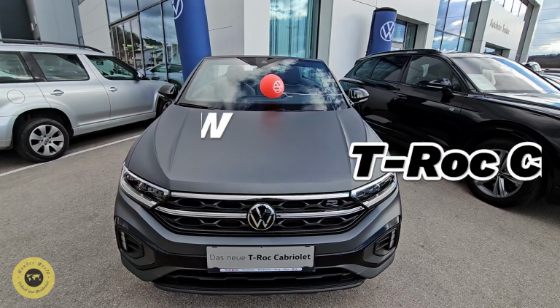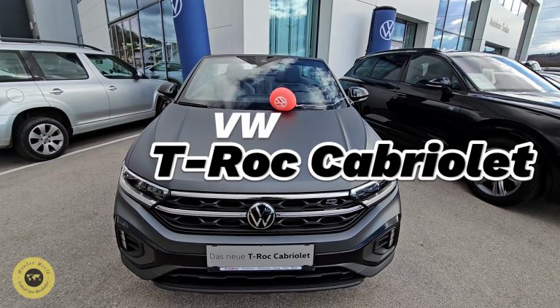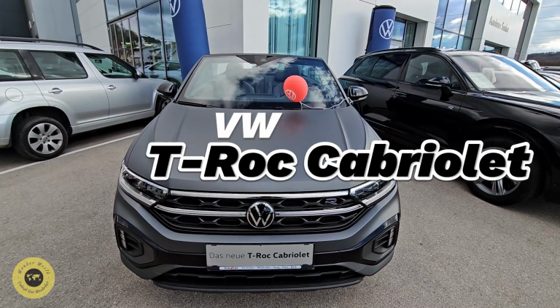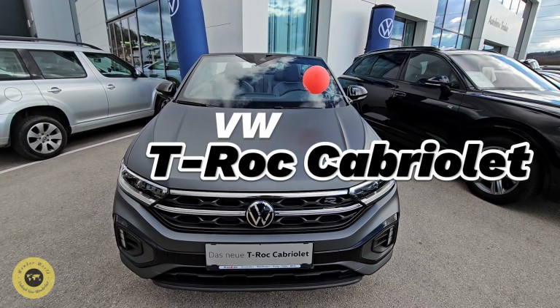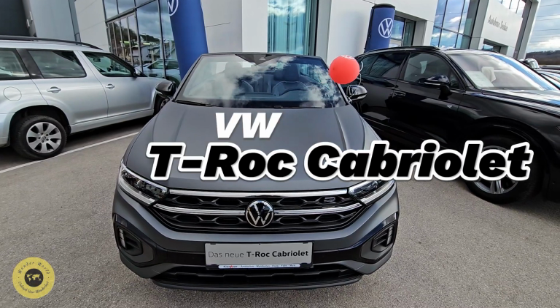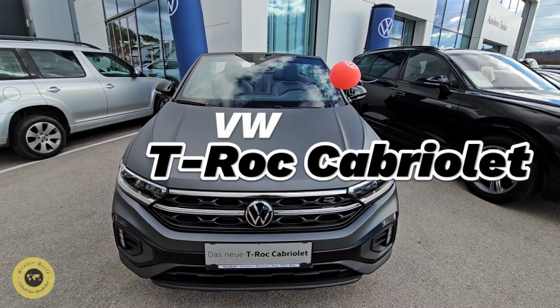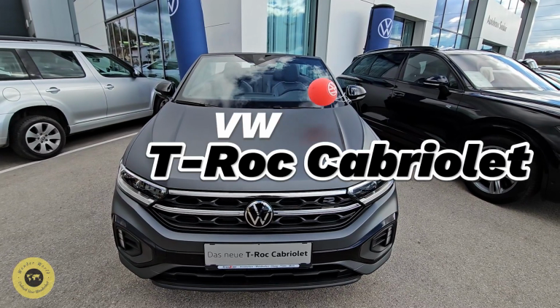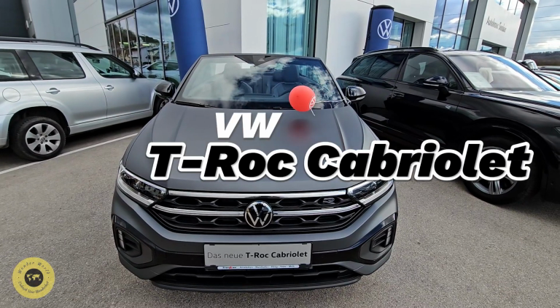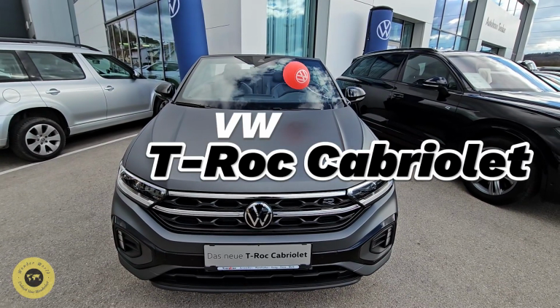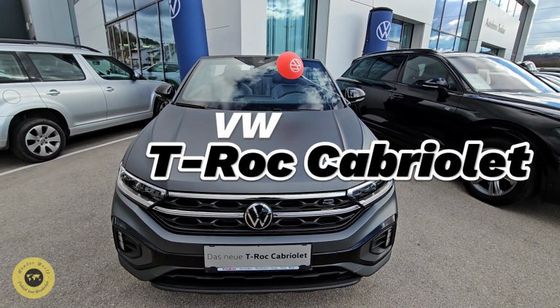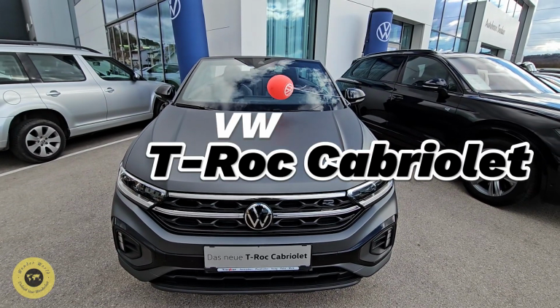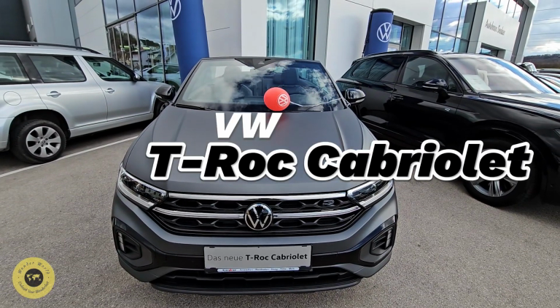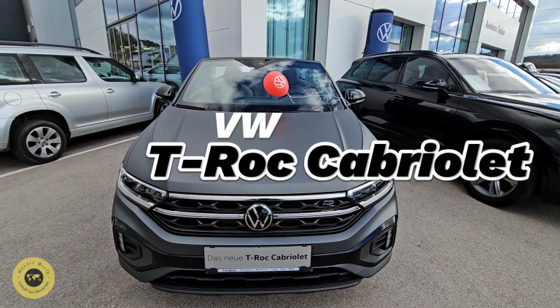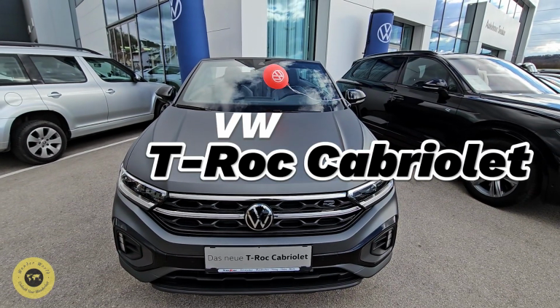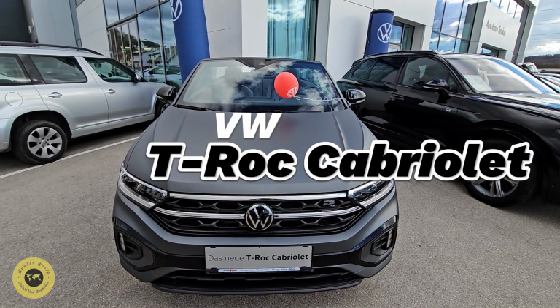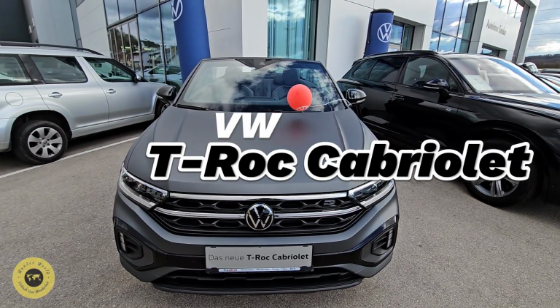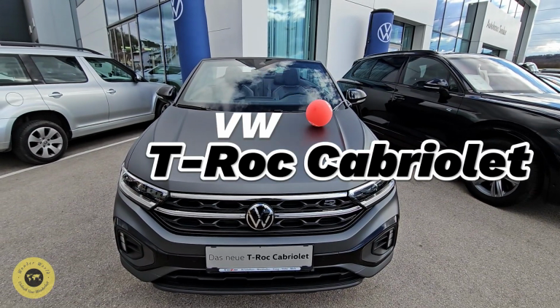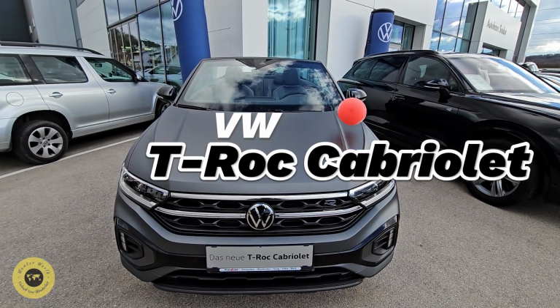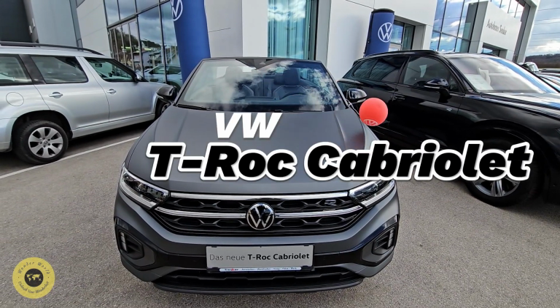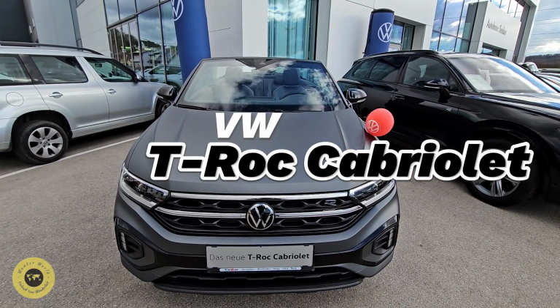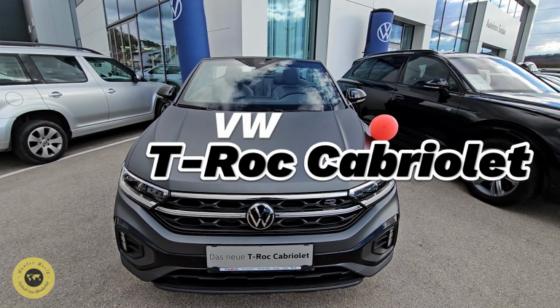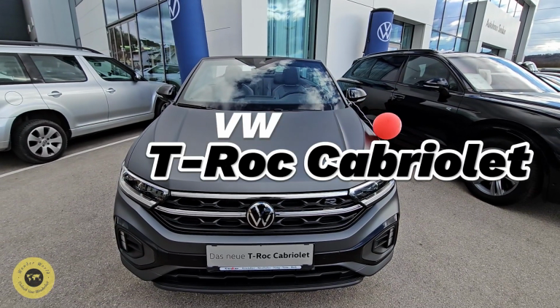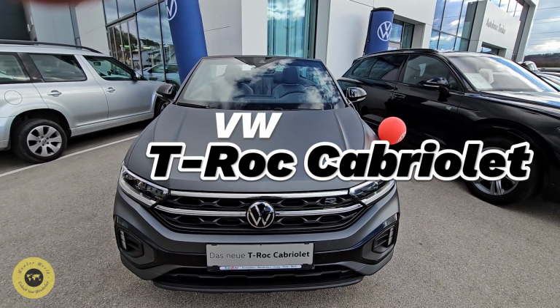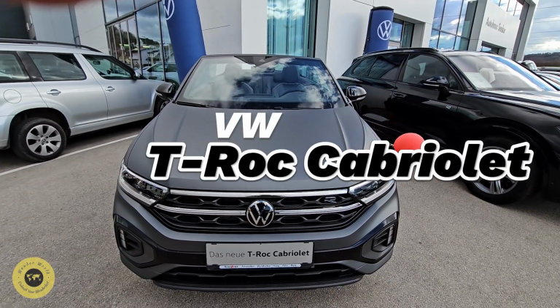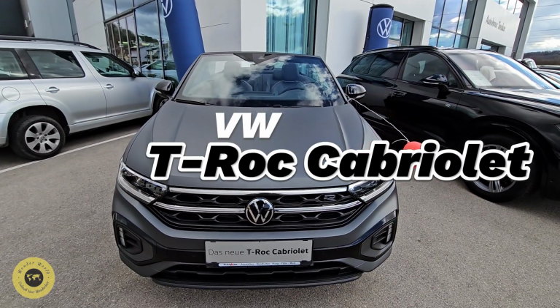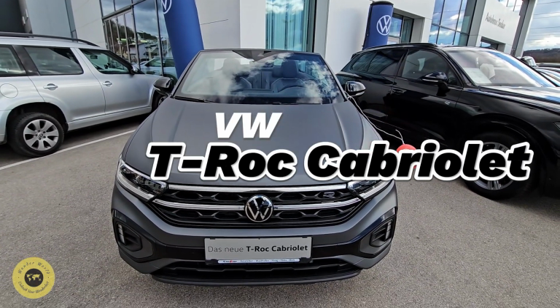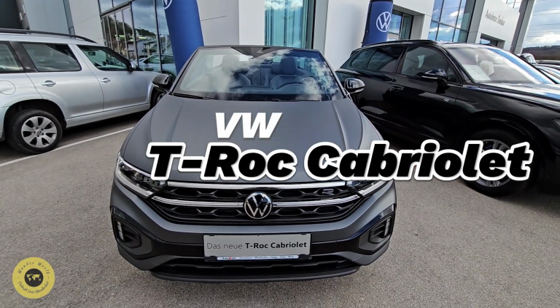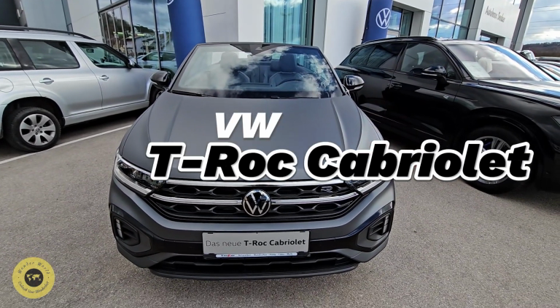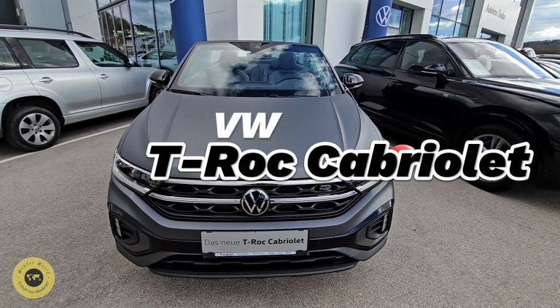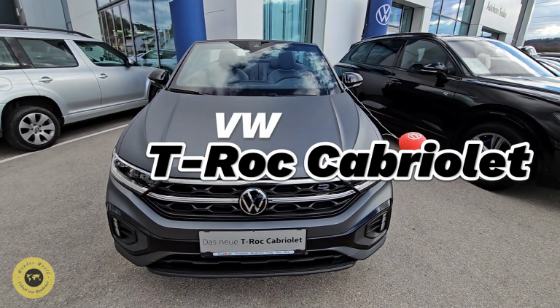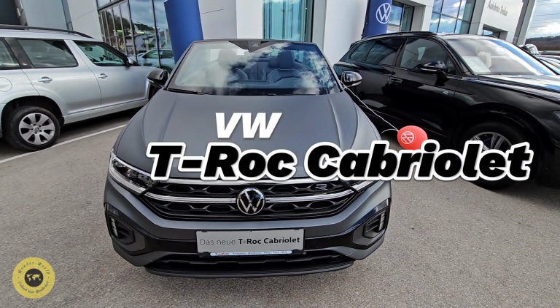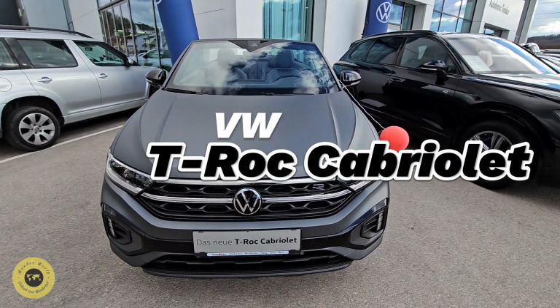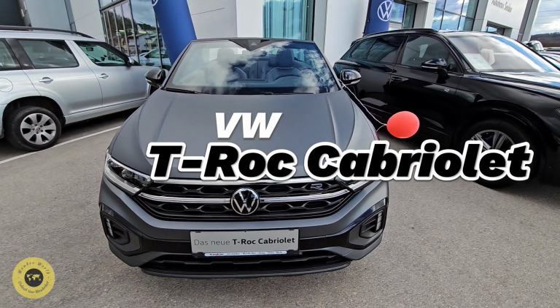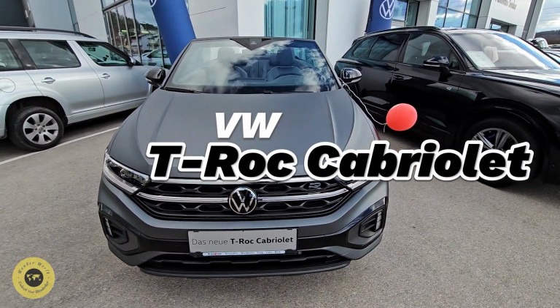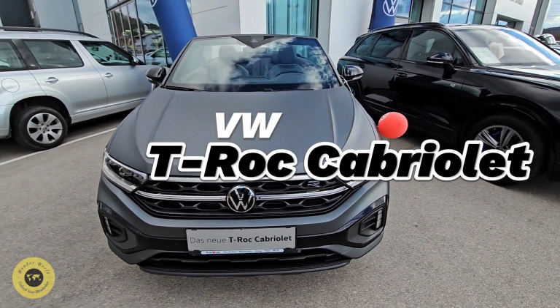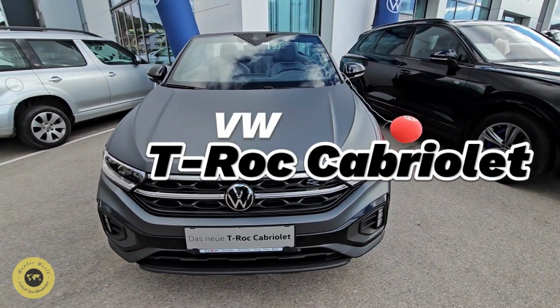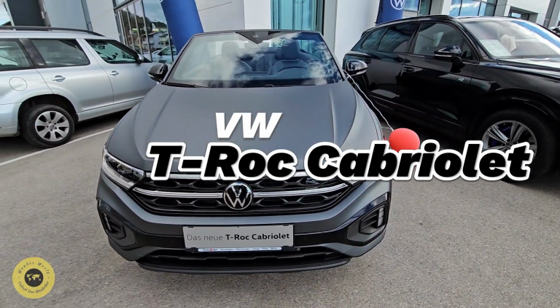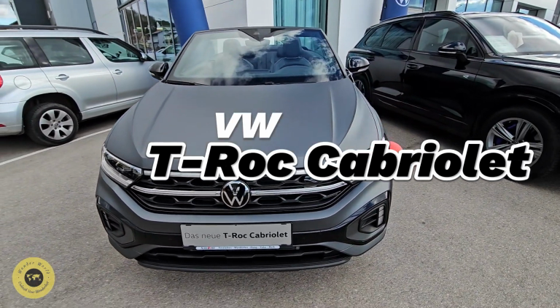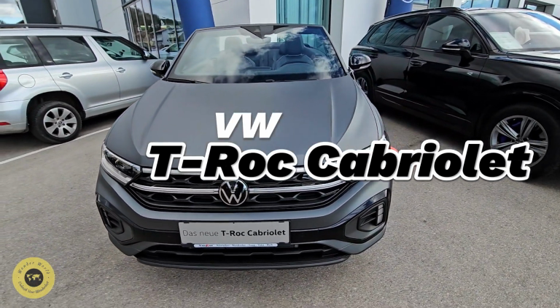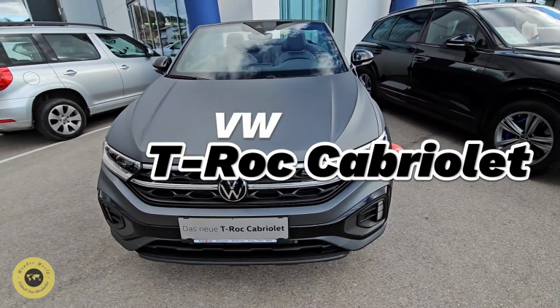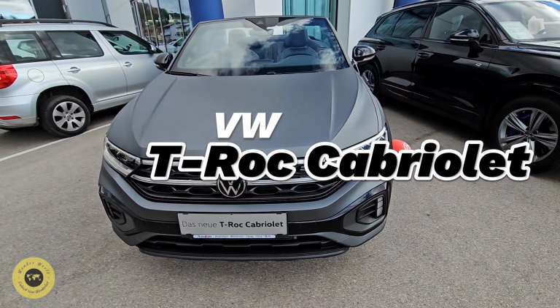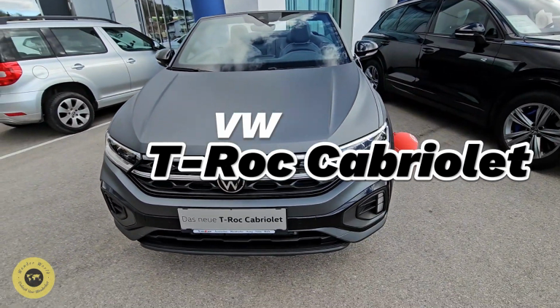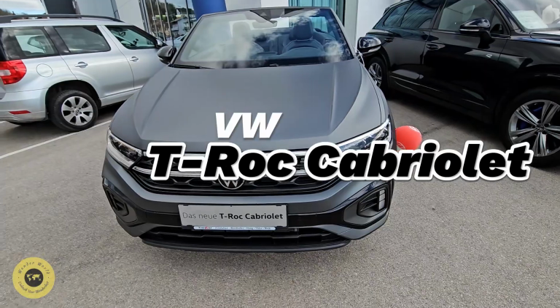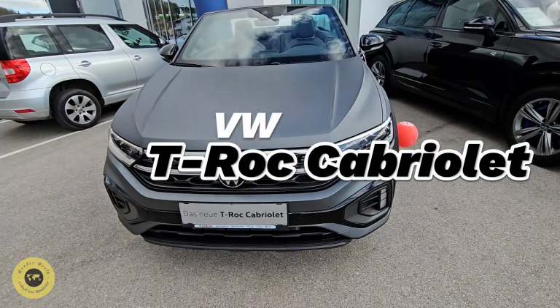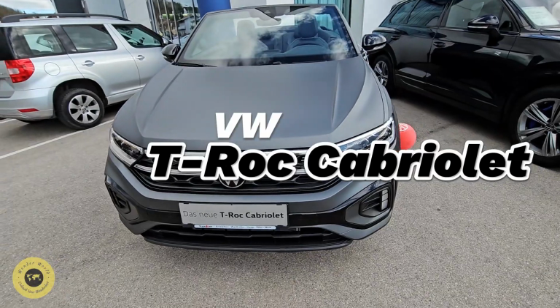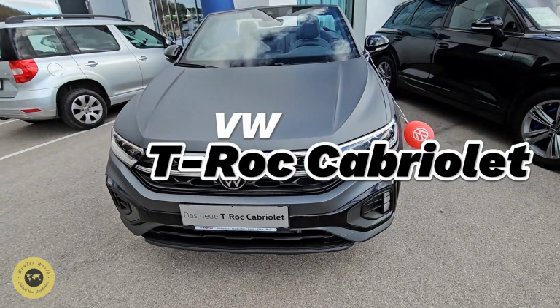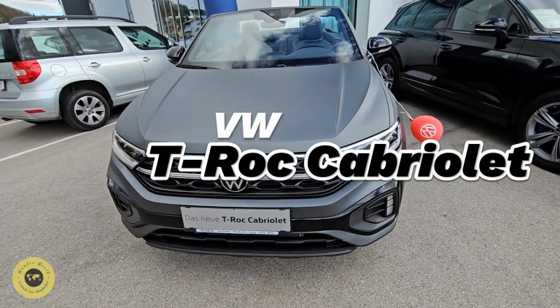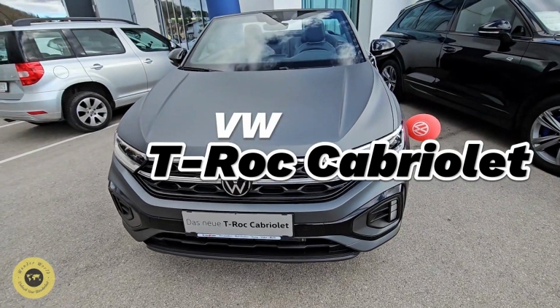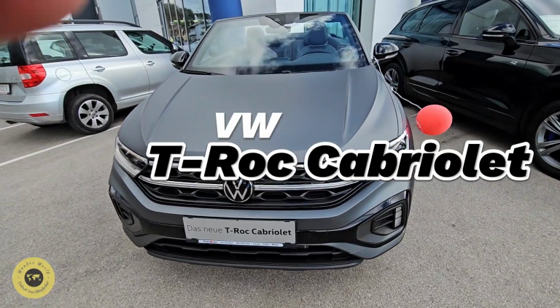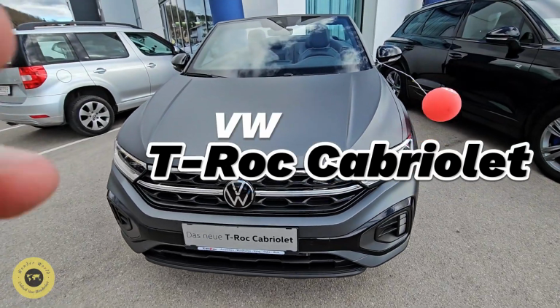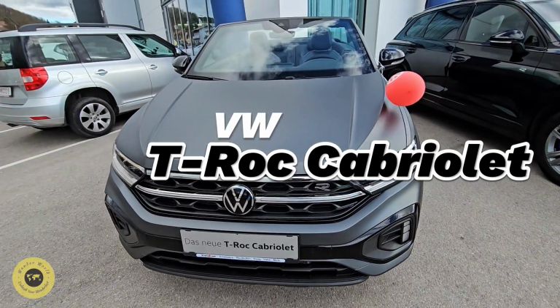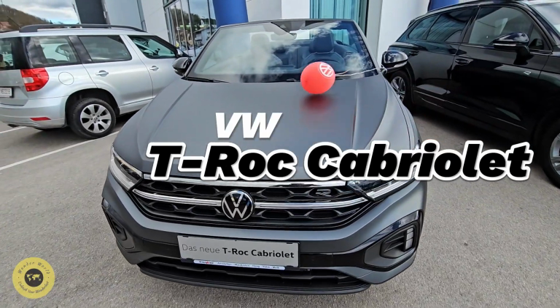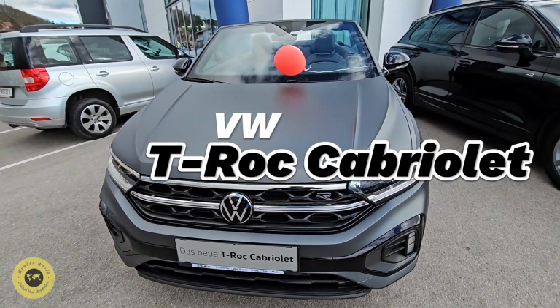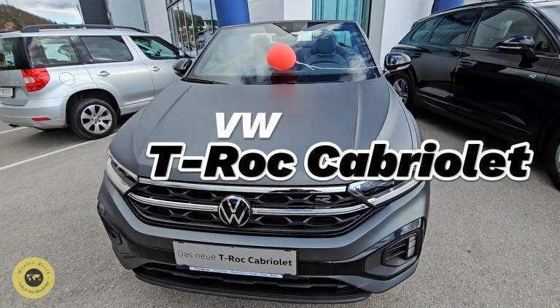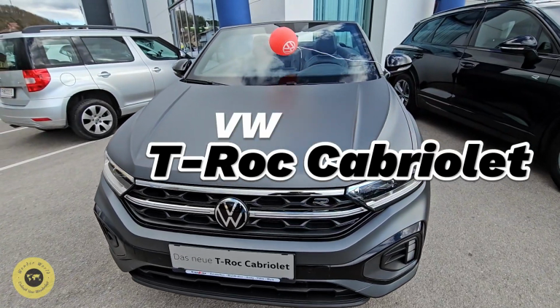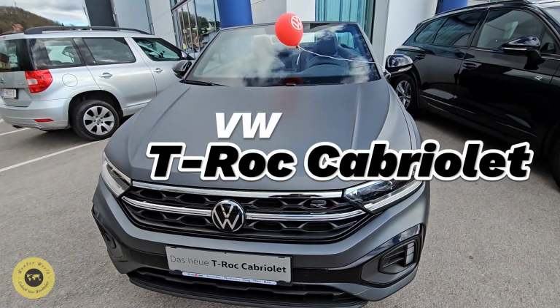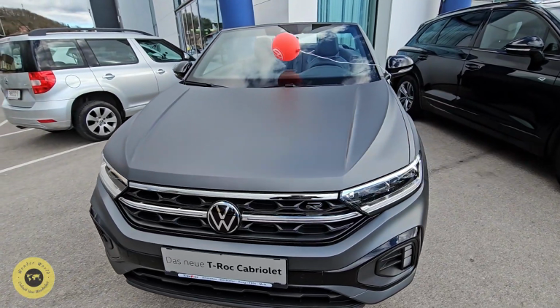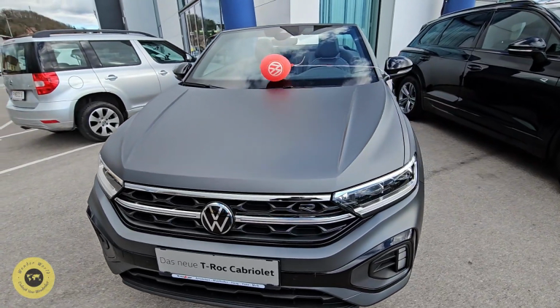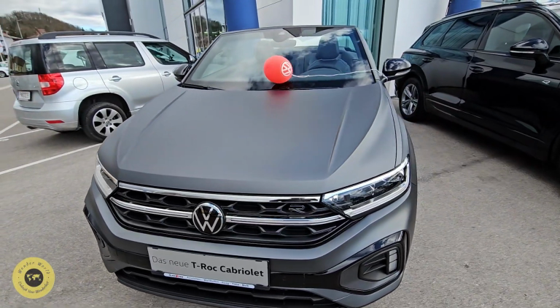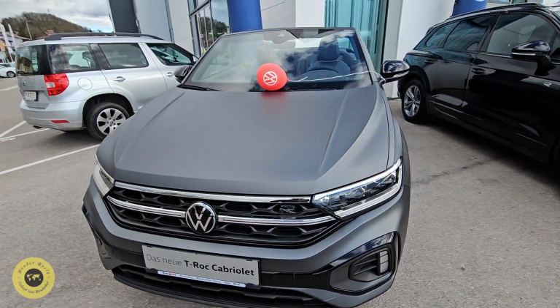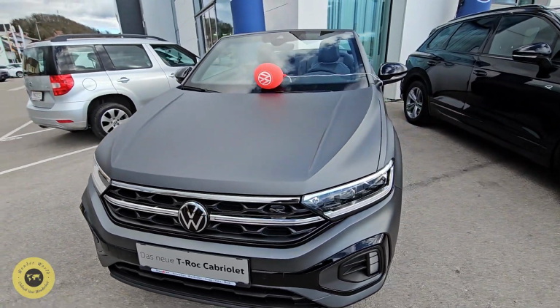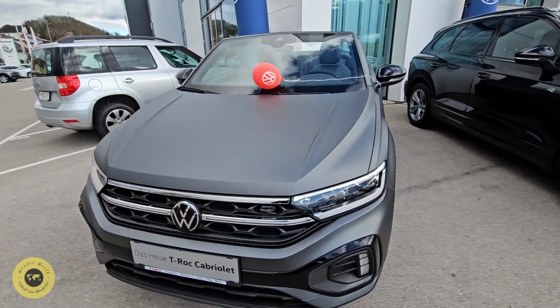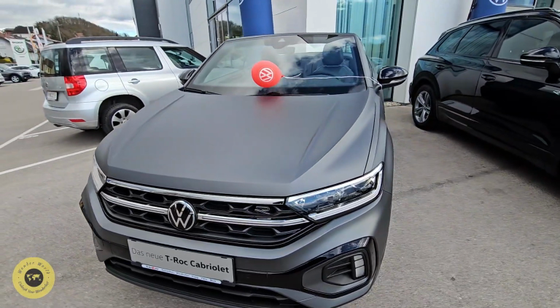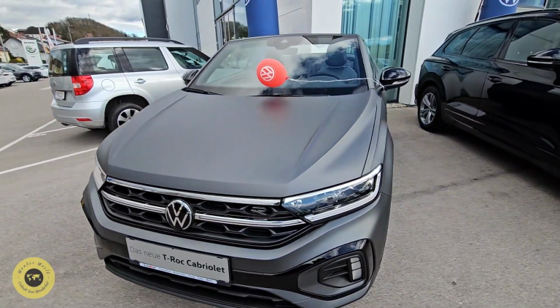I will show you the convertible of the VW T-Roc Cabriolet. I will show you the matte finish.